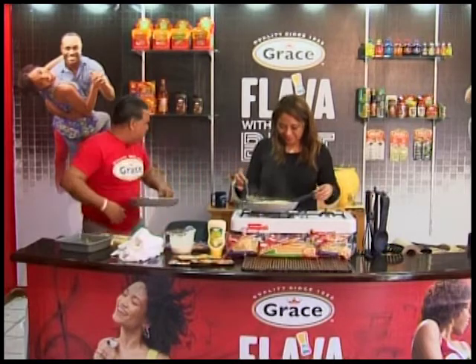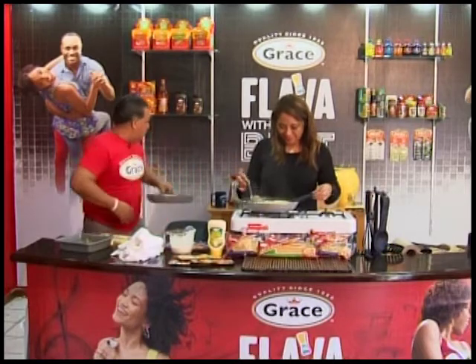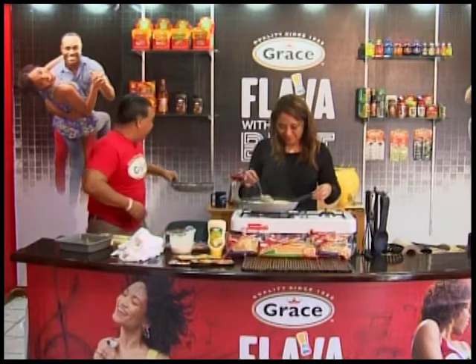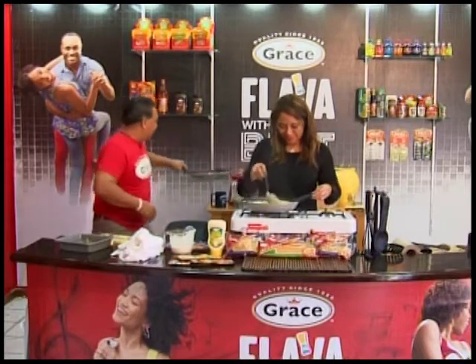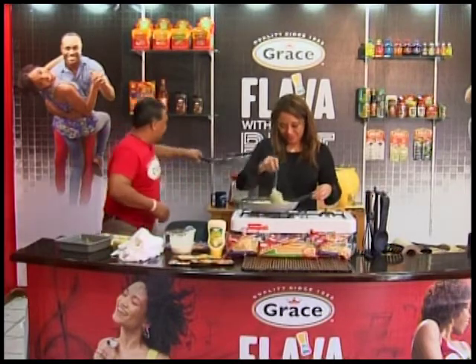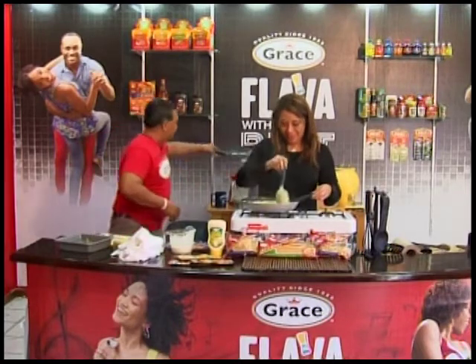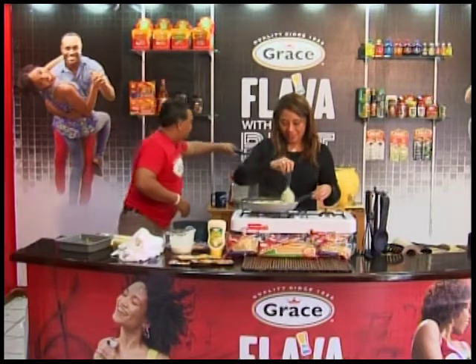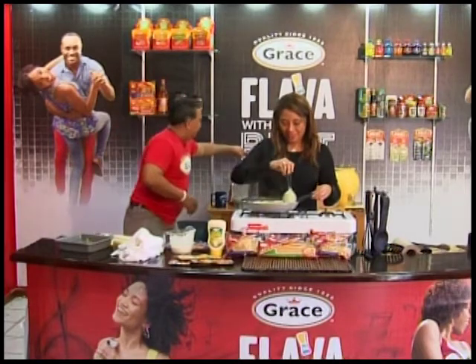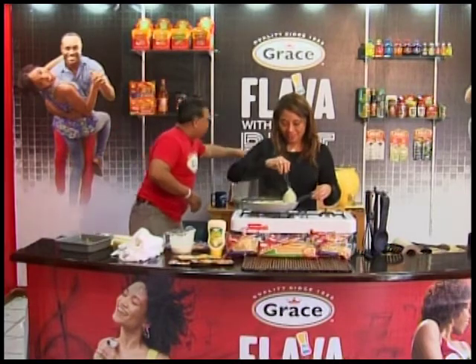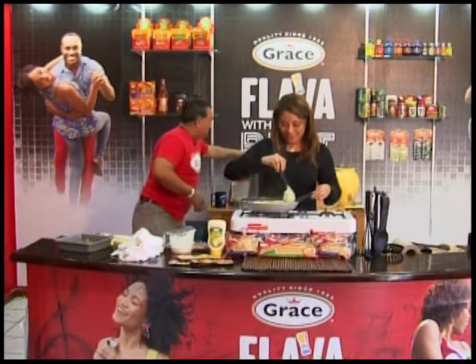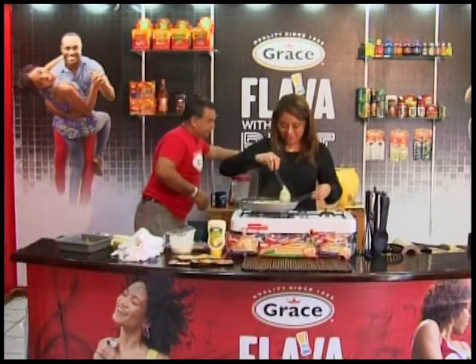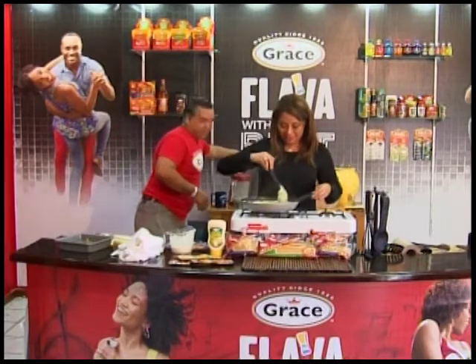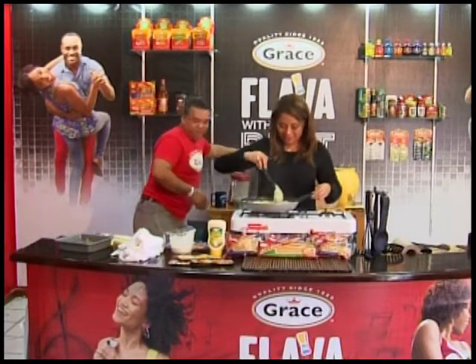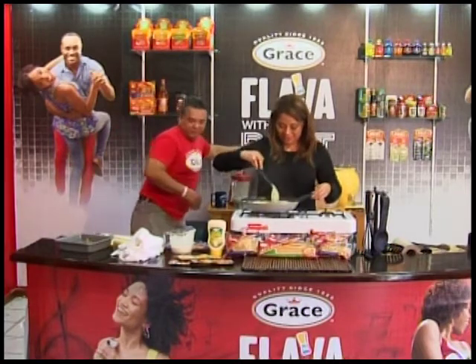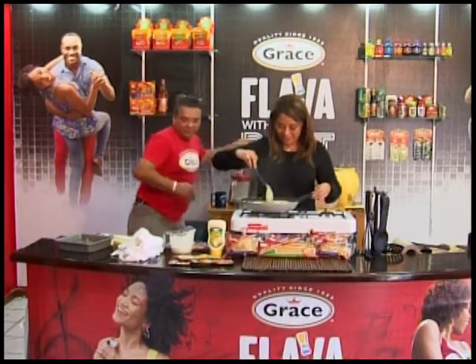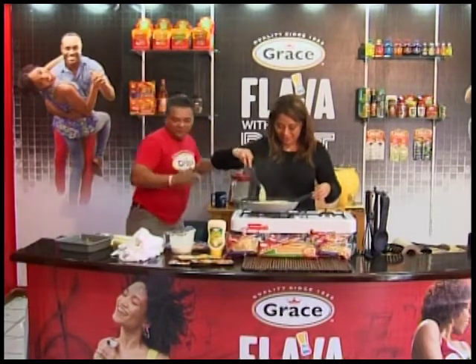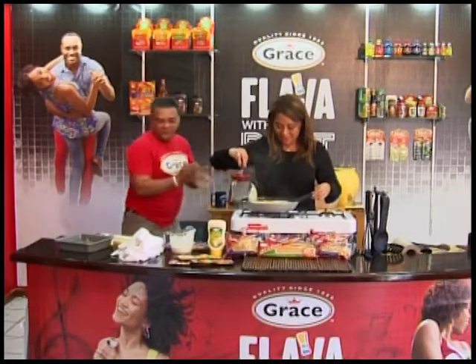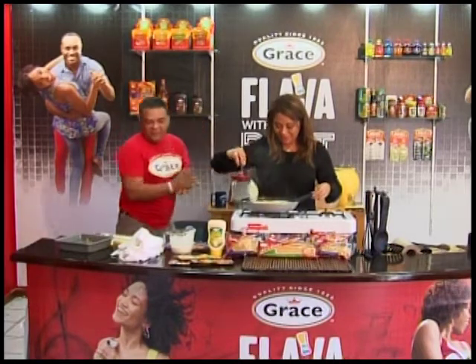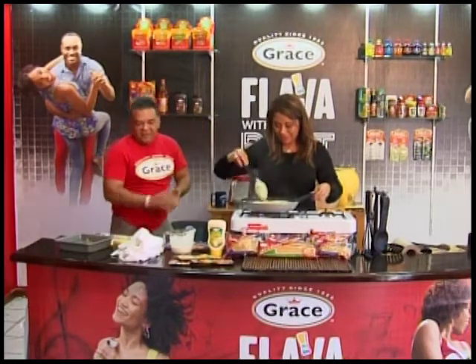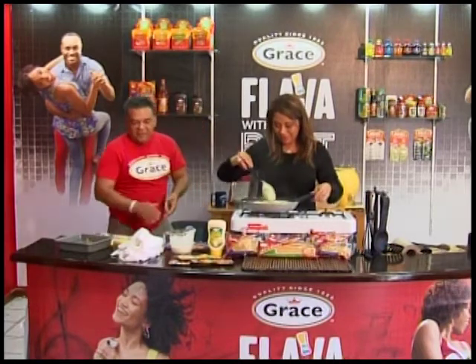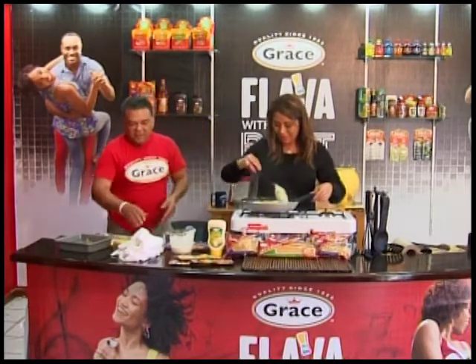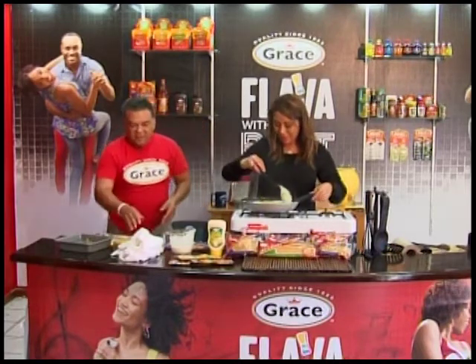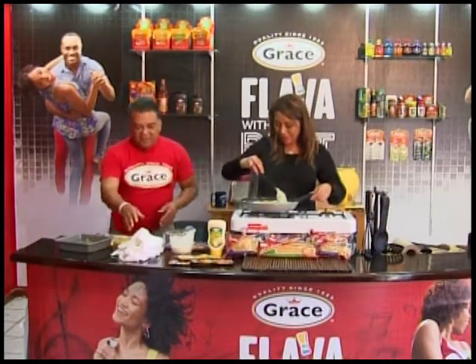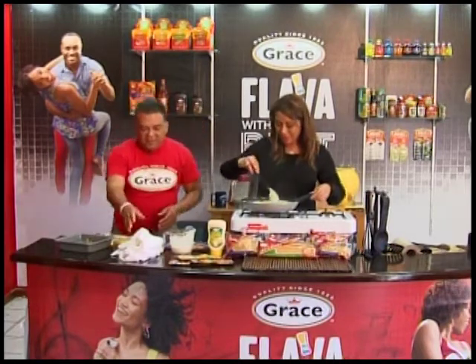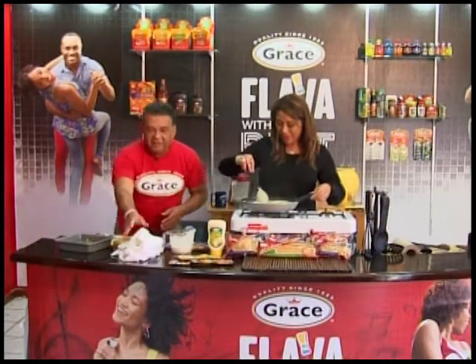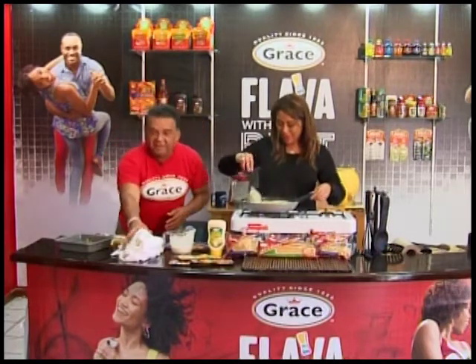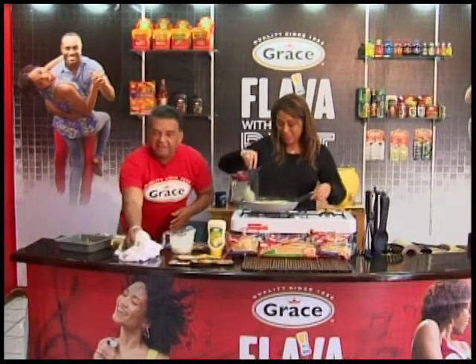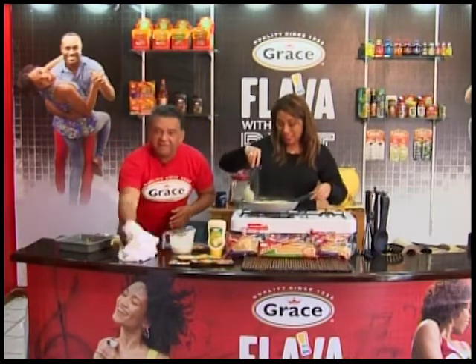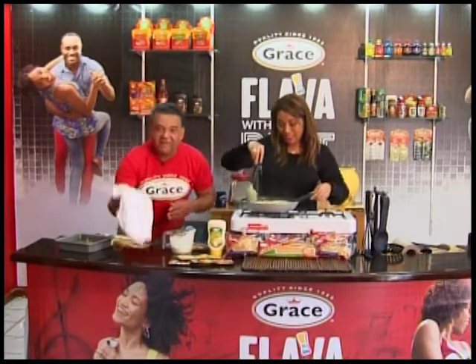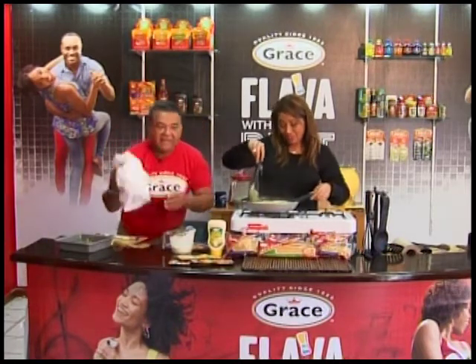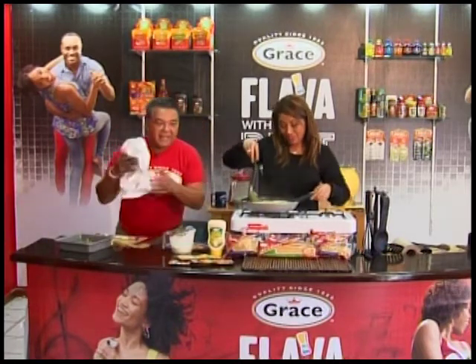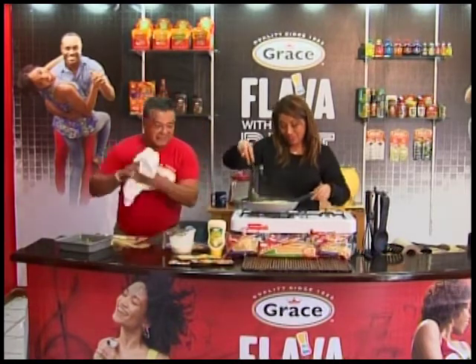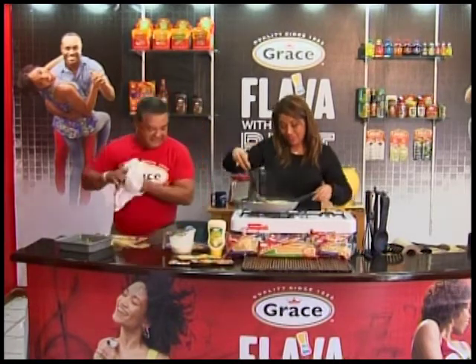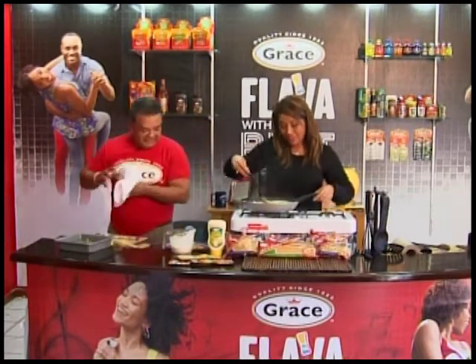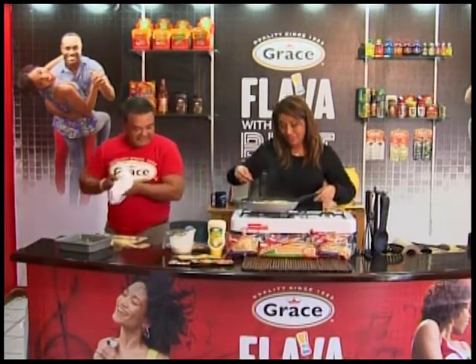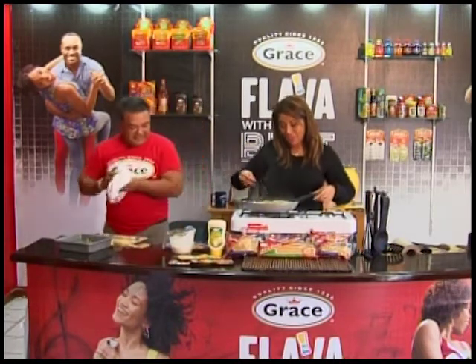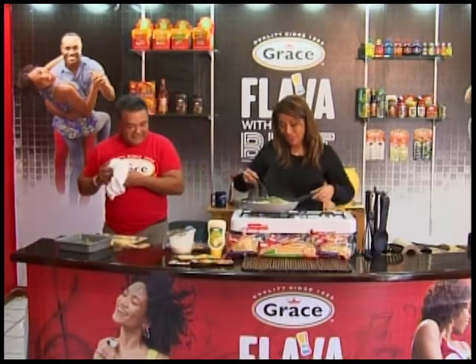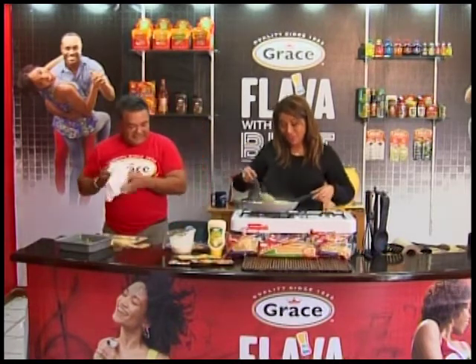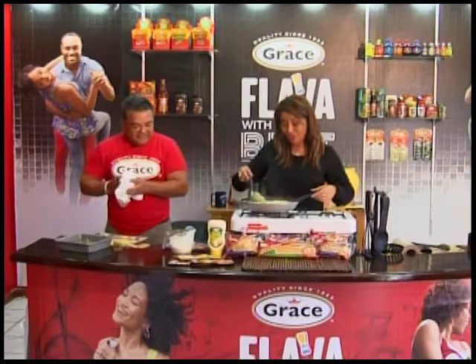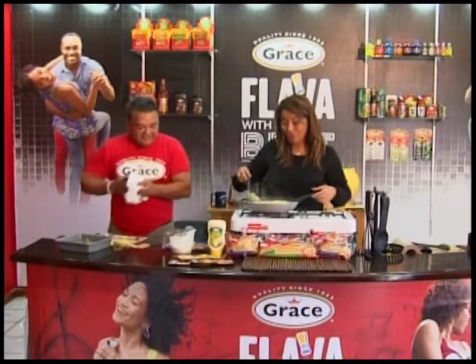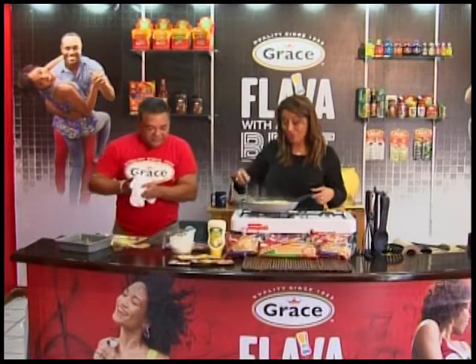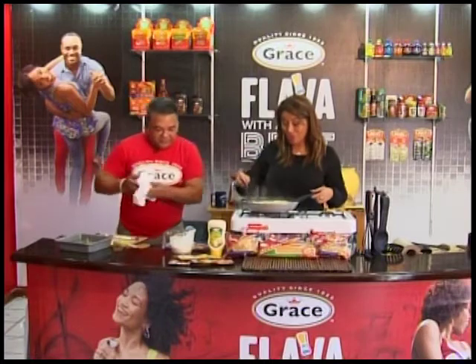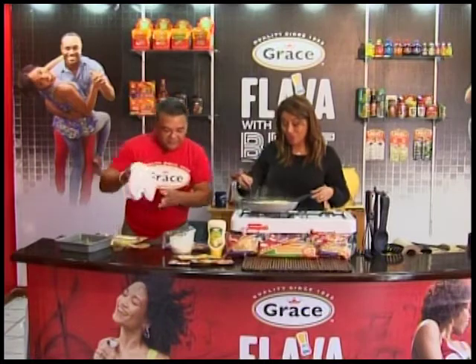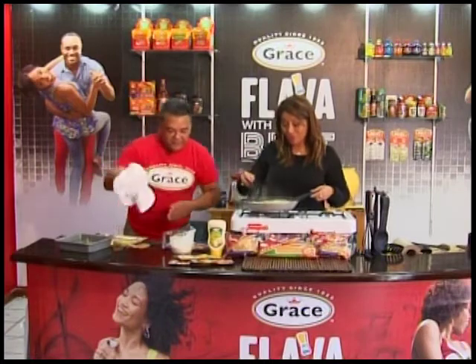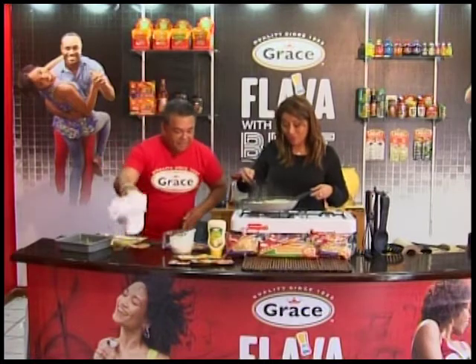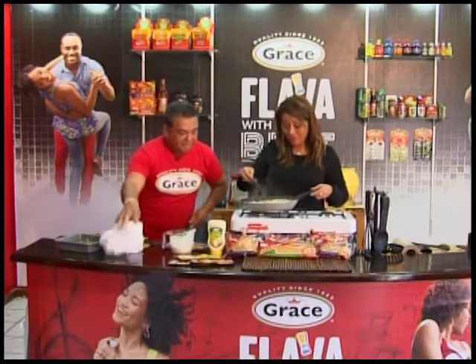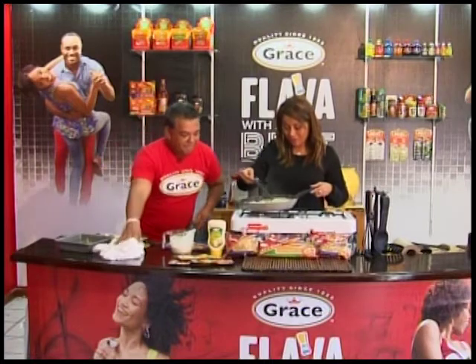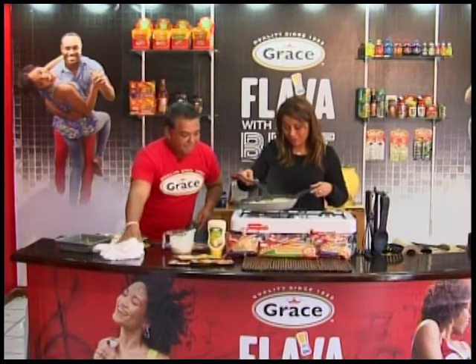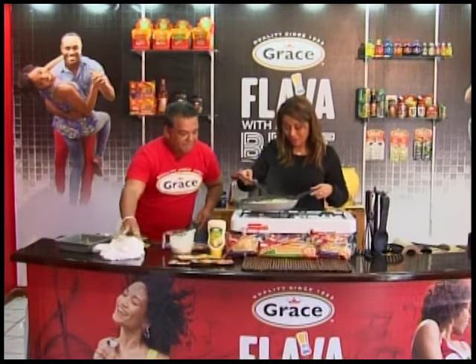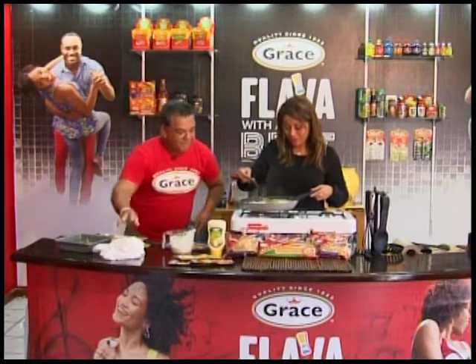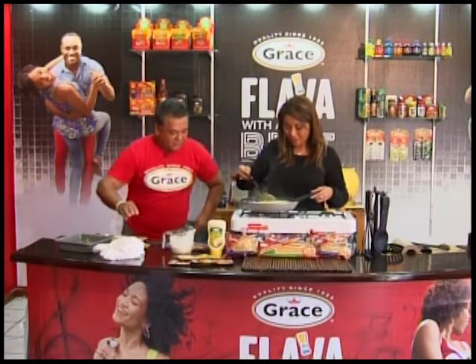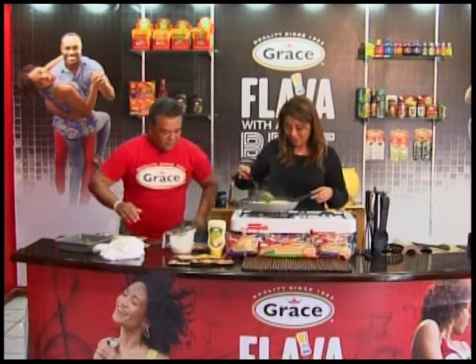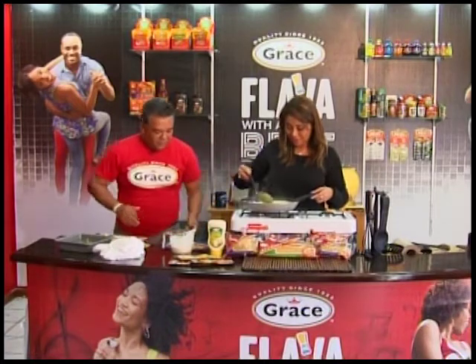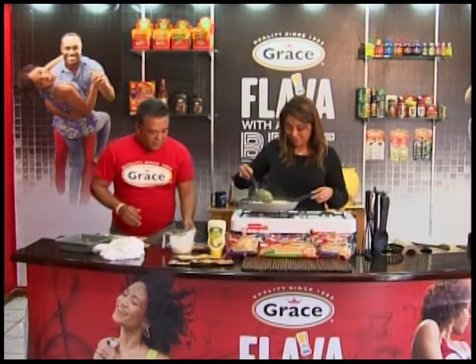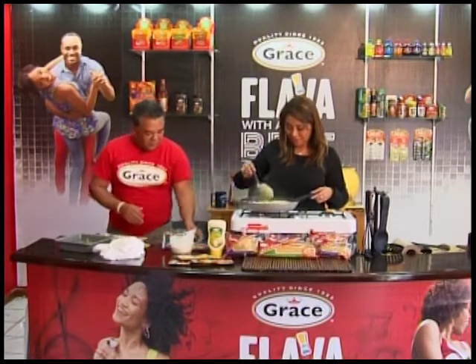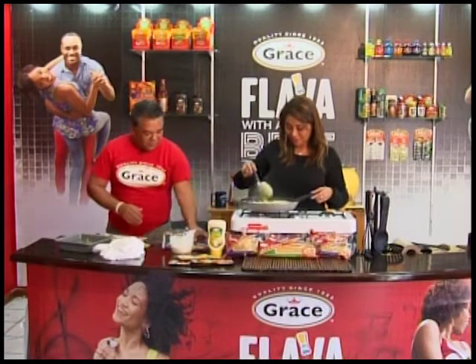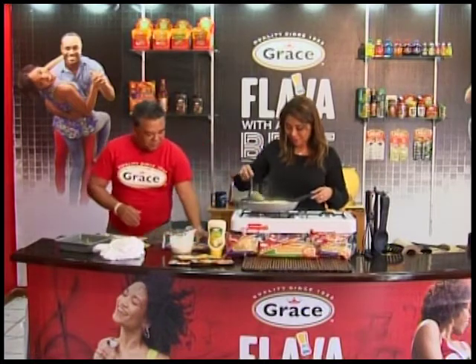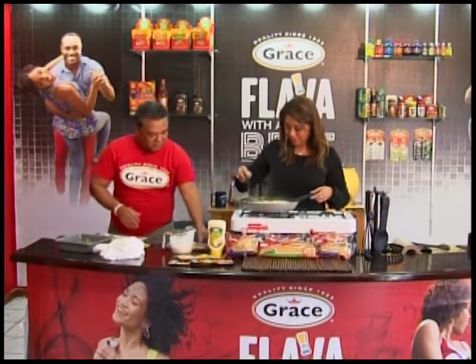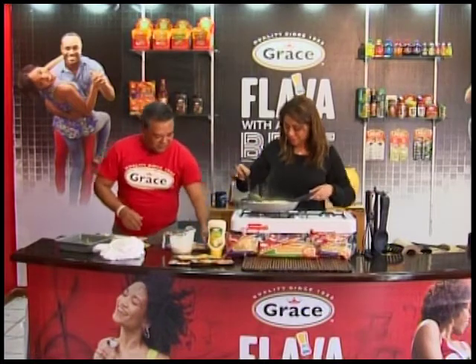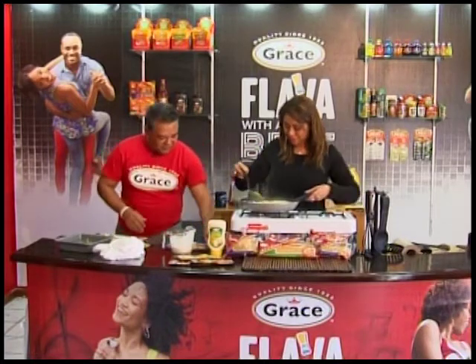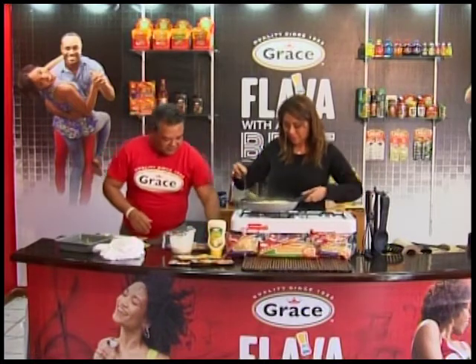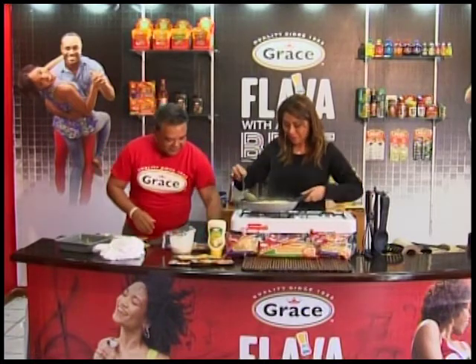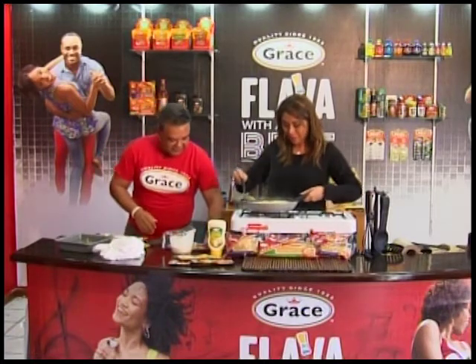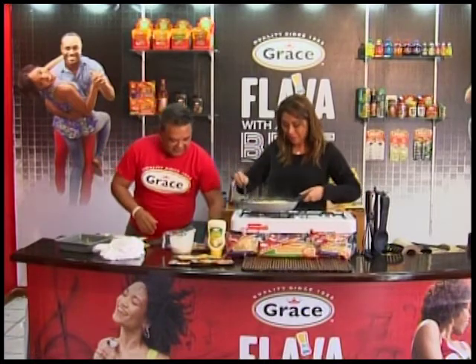Let's get this wrapped up. Speaking of delicious, this sauce looks so good — you can just spoon it on right there.